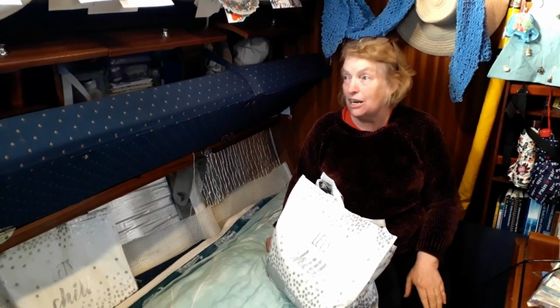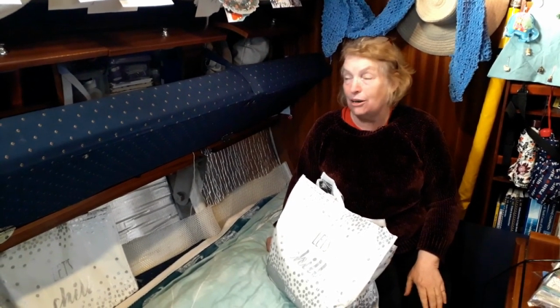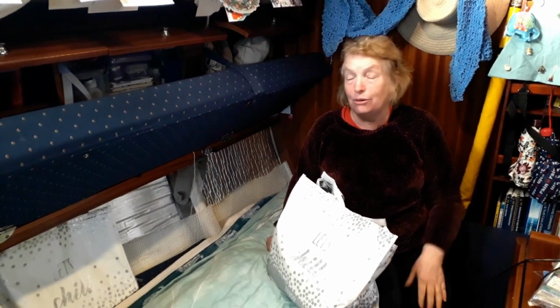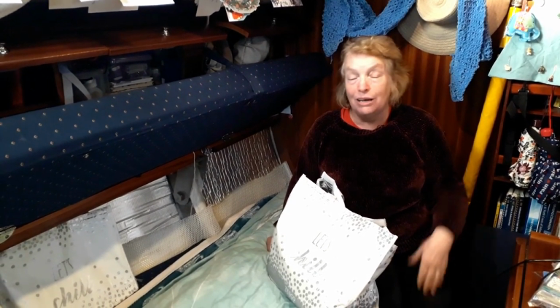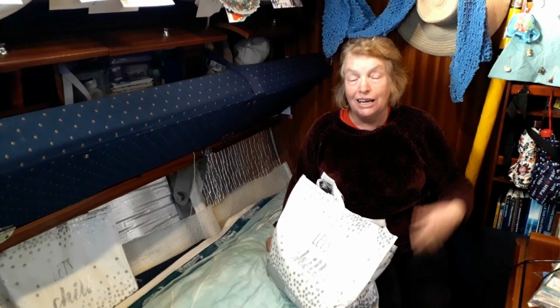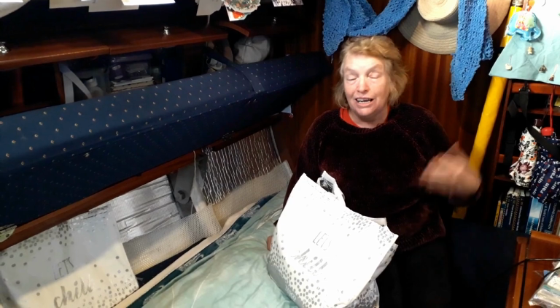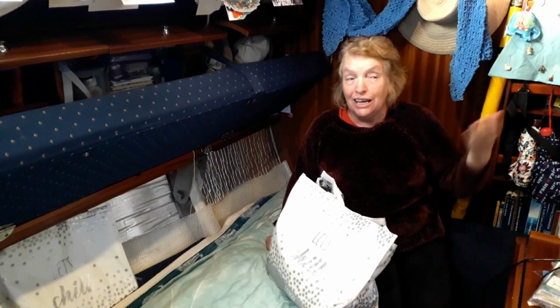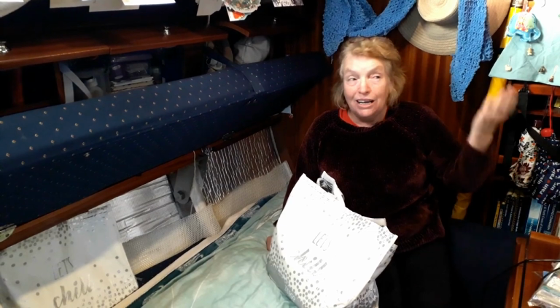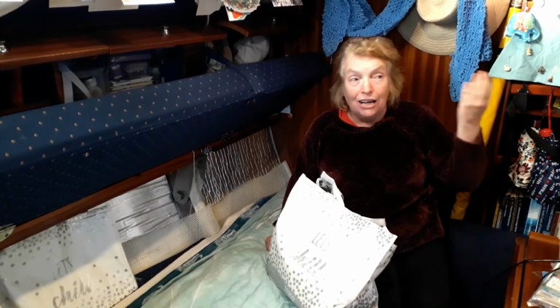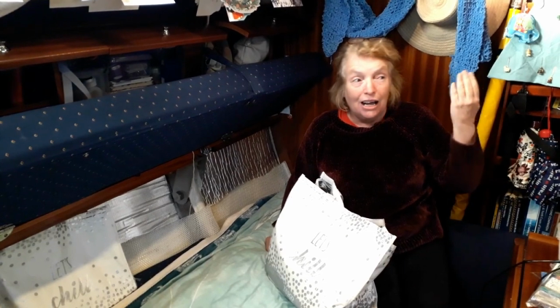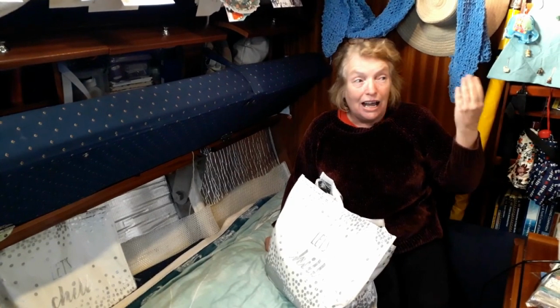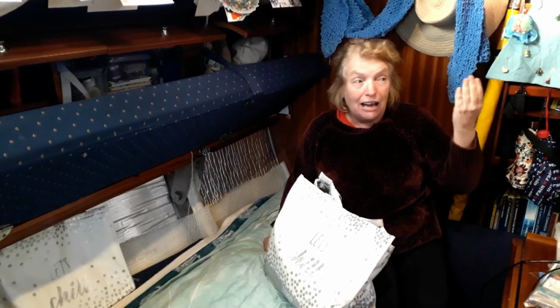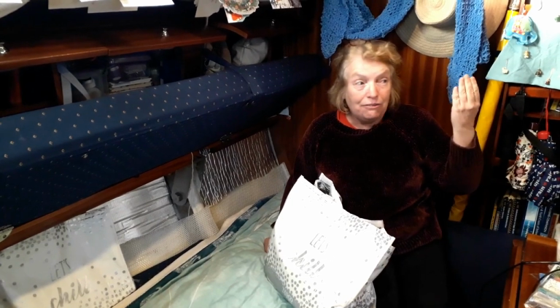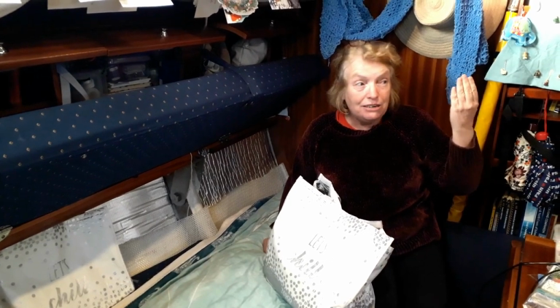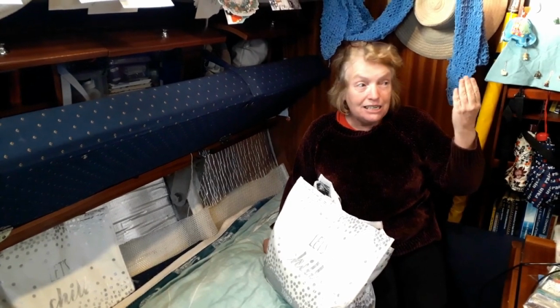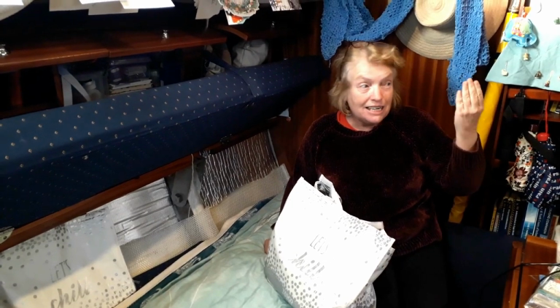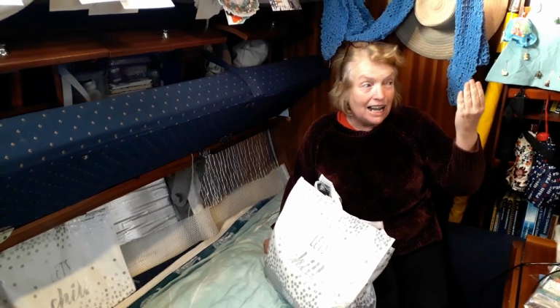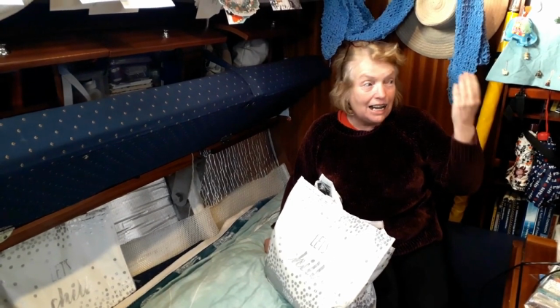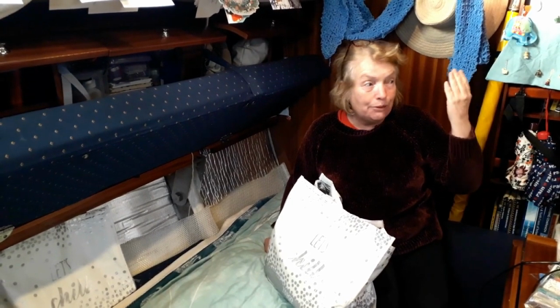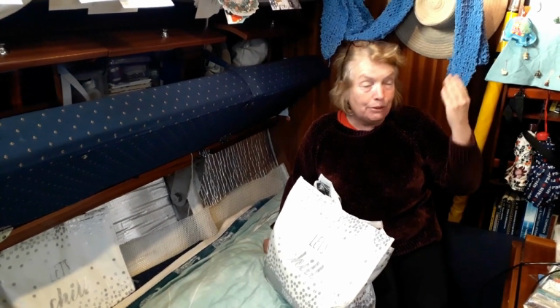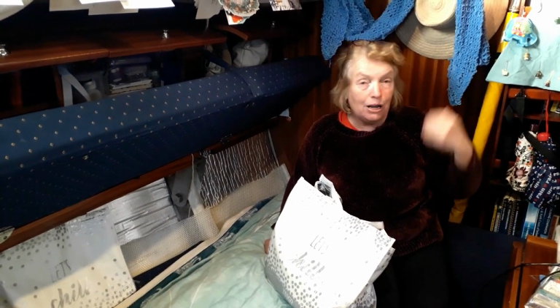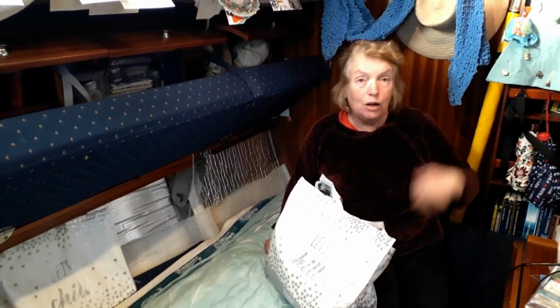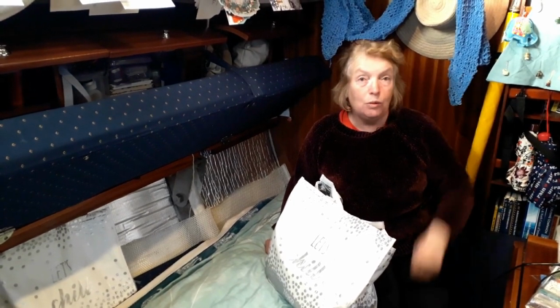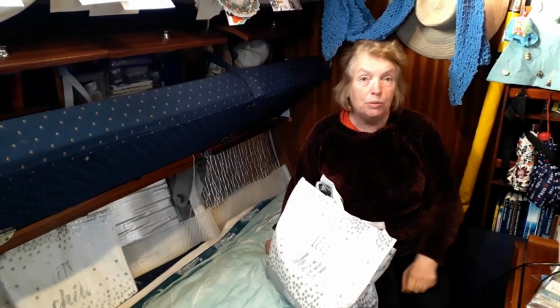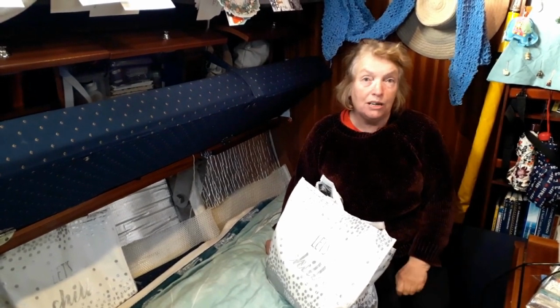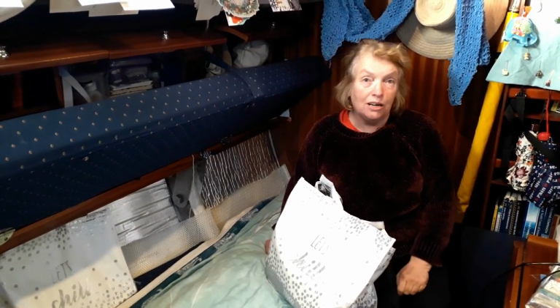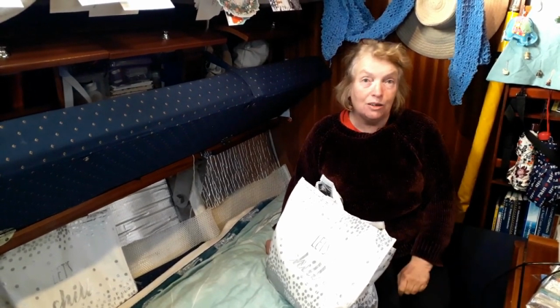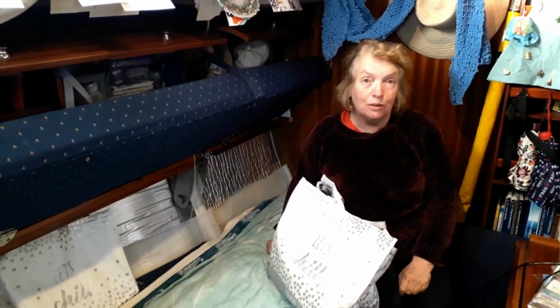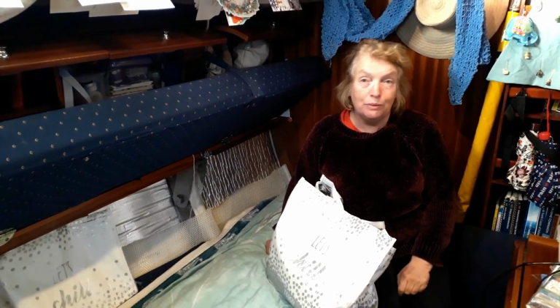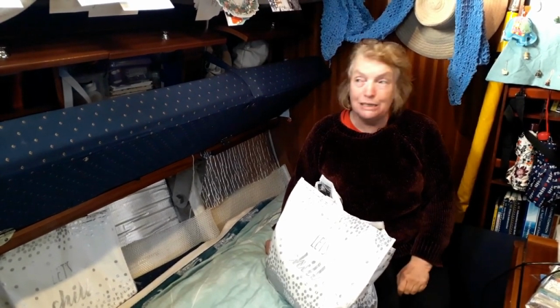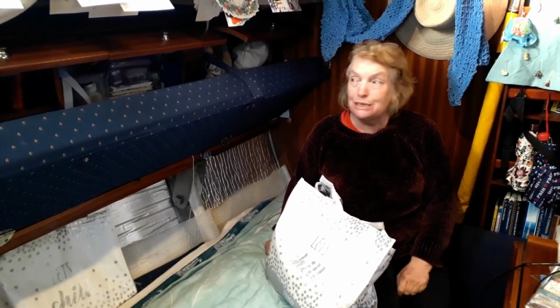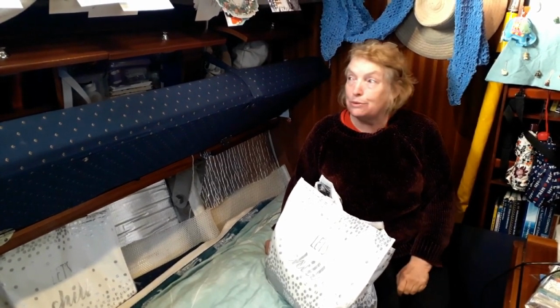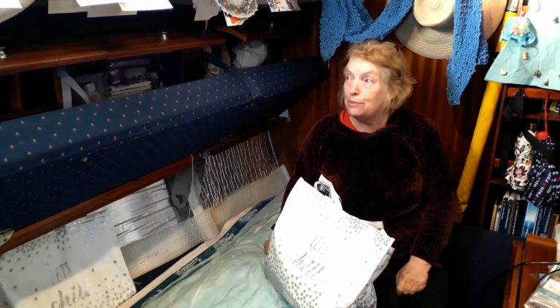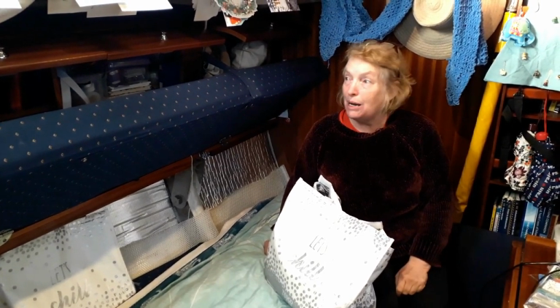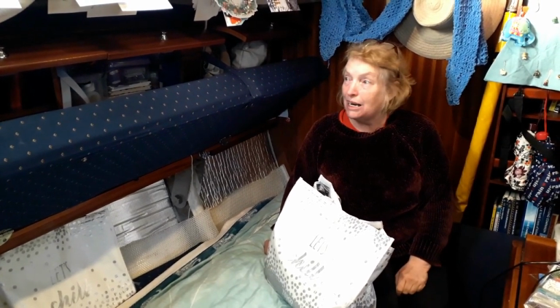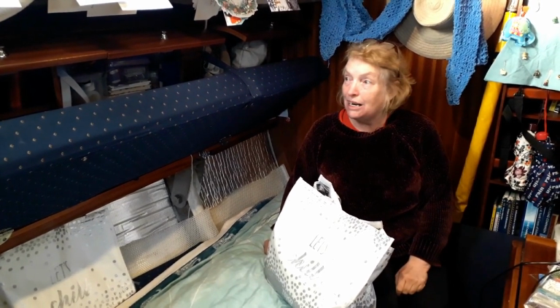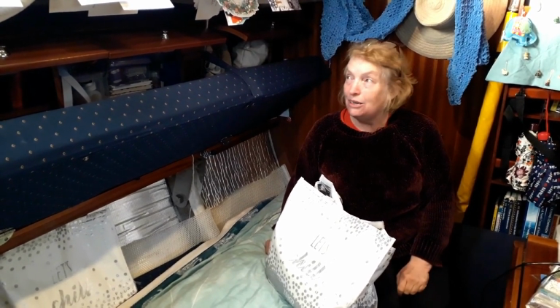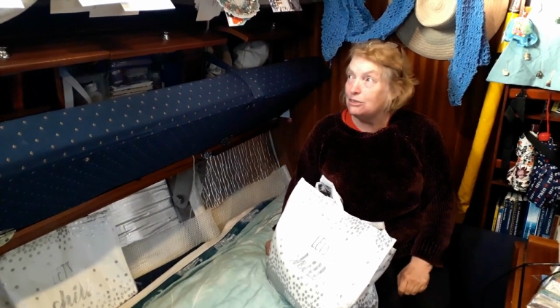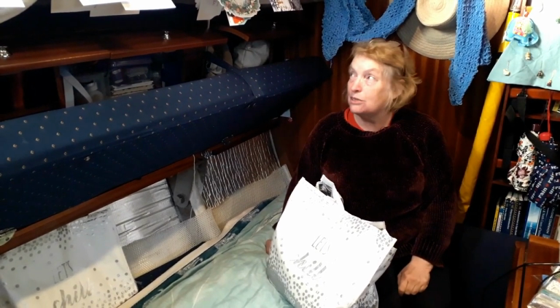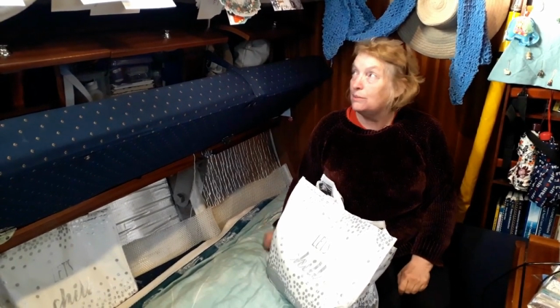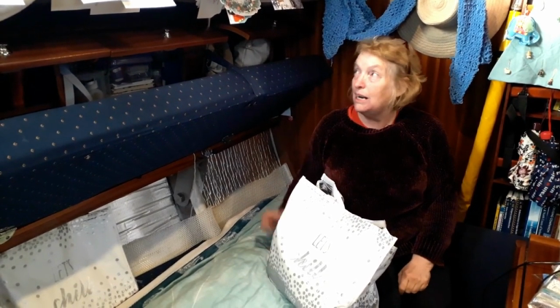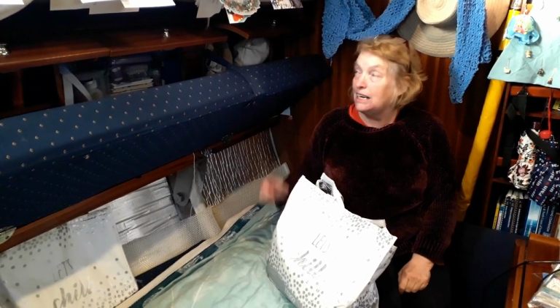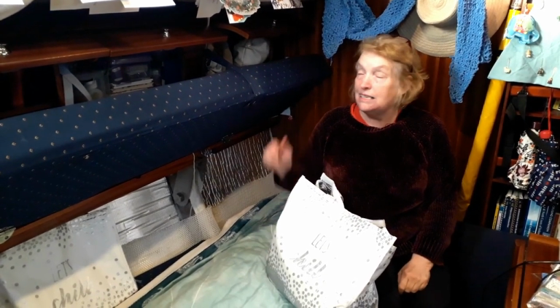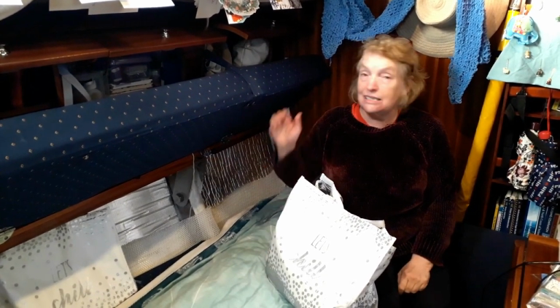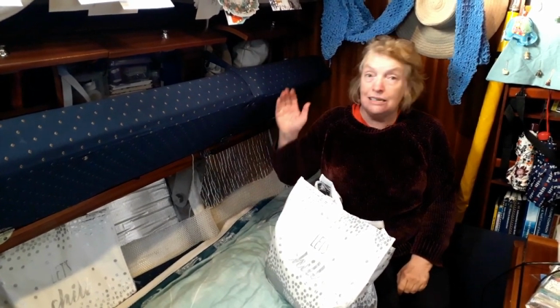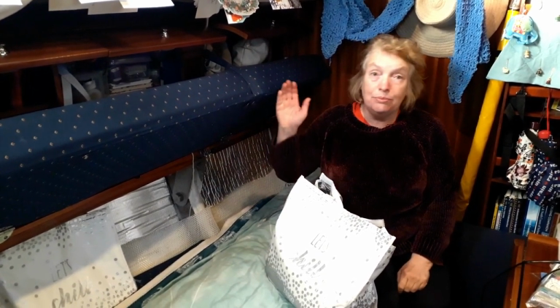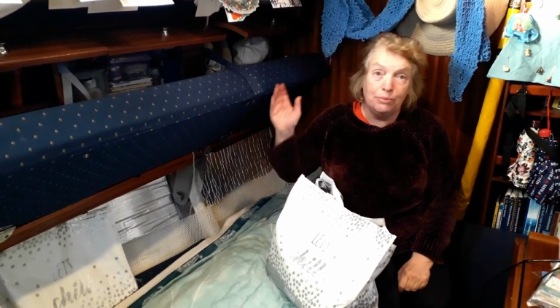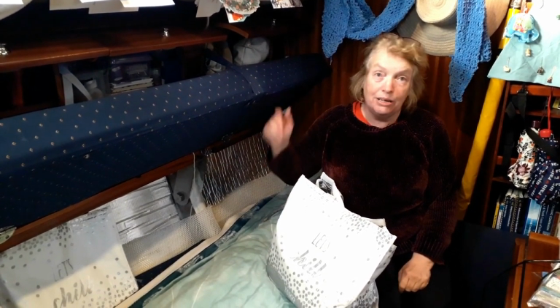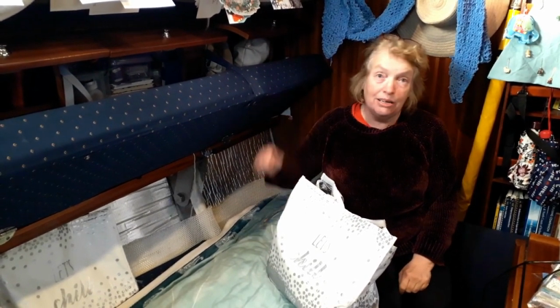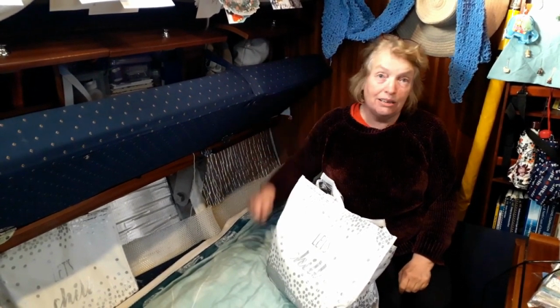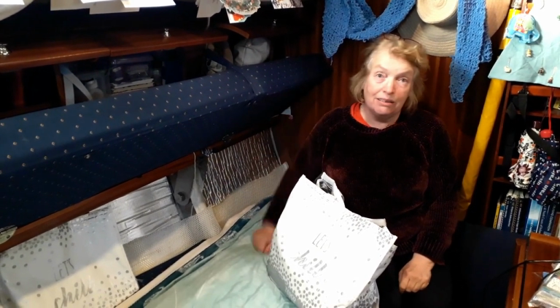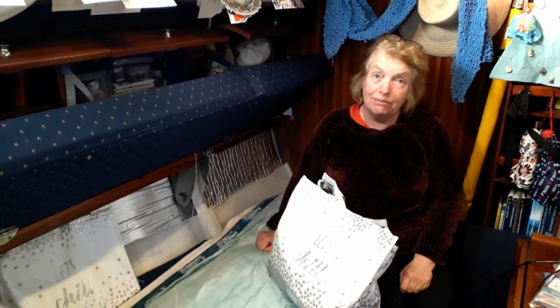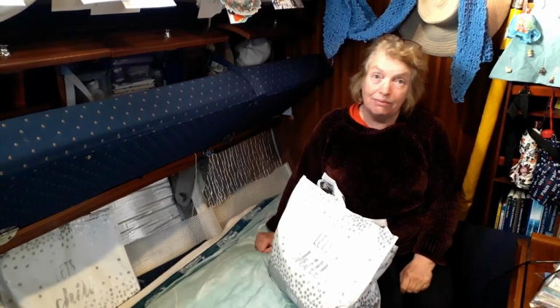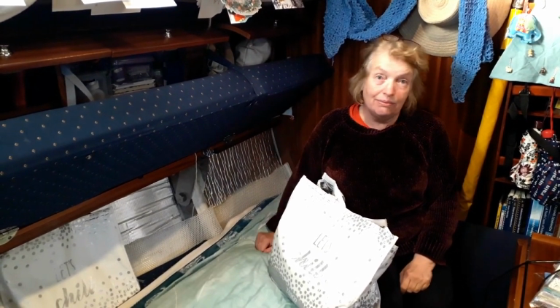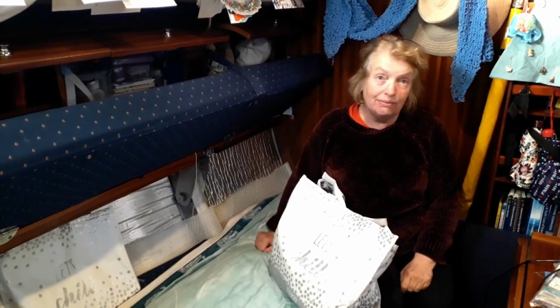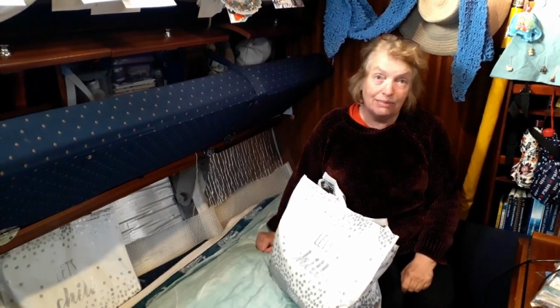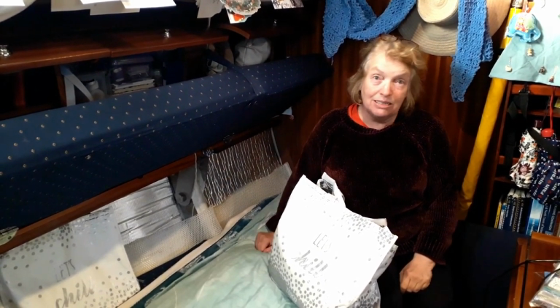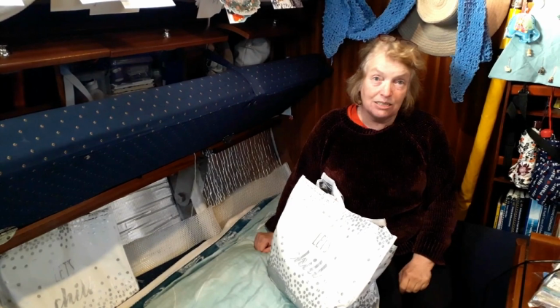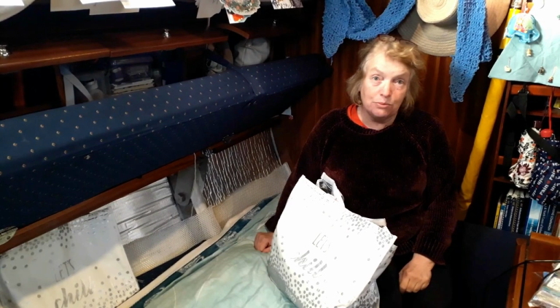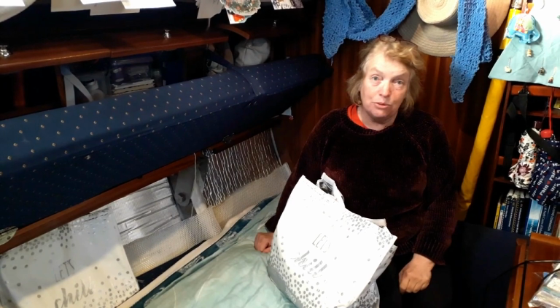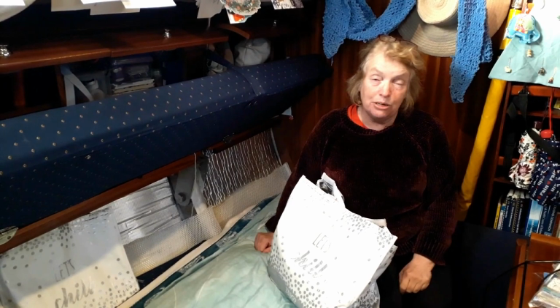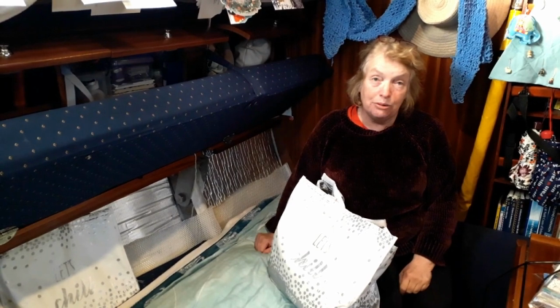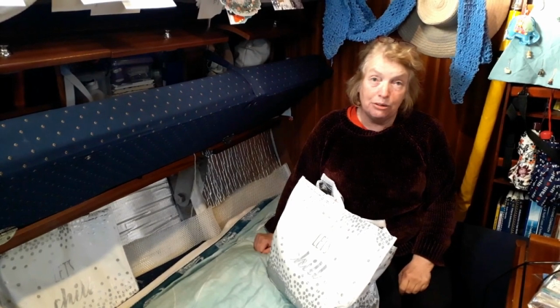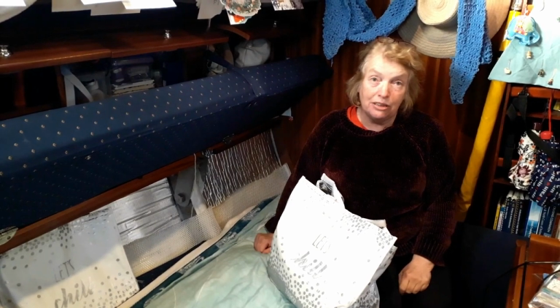So every day we open our cupboards. We might close them later, but at some point or other they get opened. That's our approach to keeping on top of moisture and condensation on the boat.